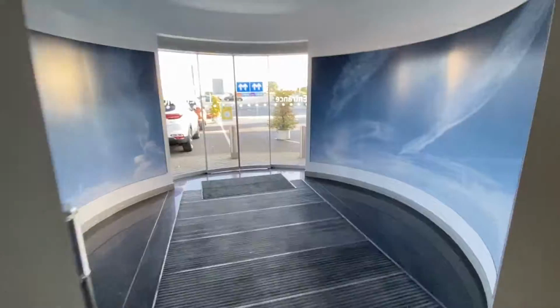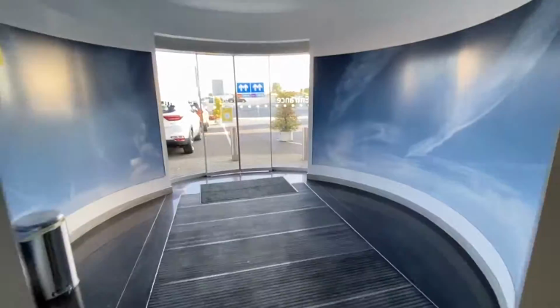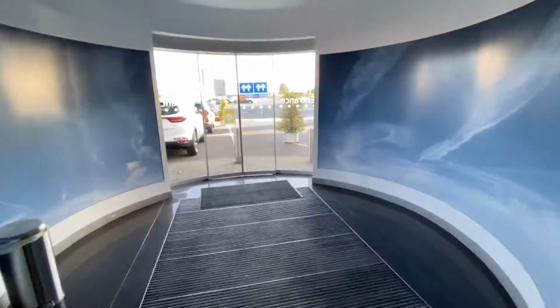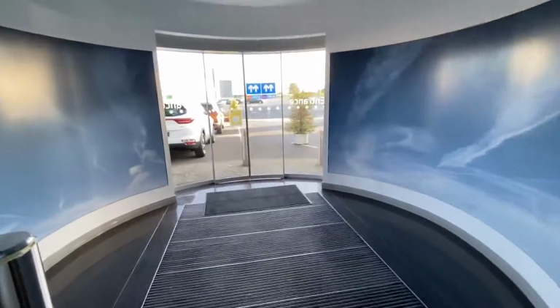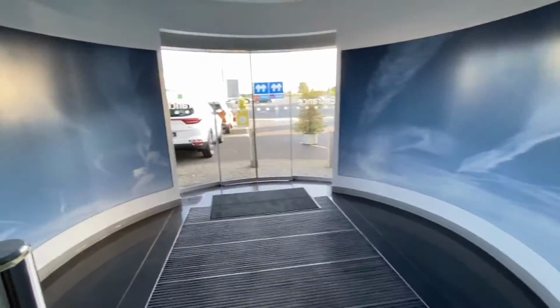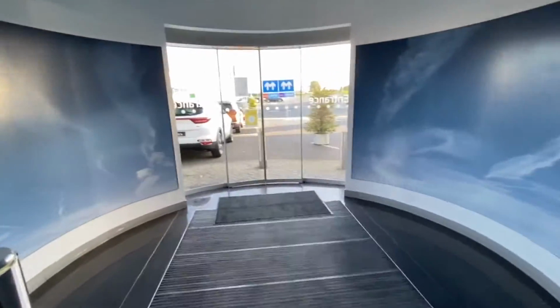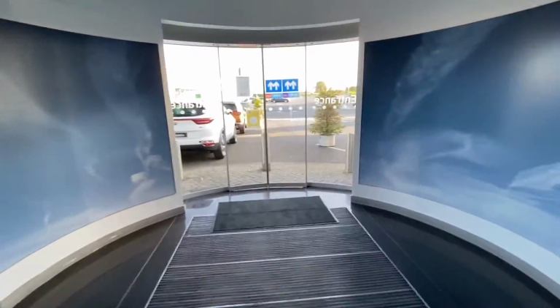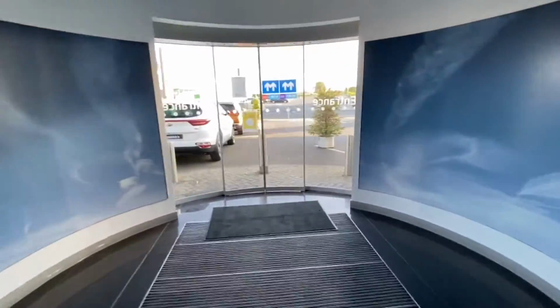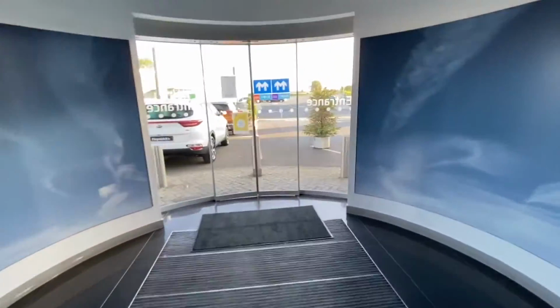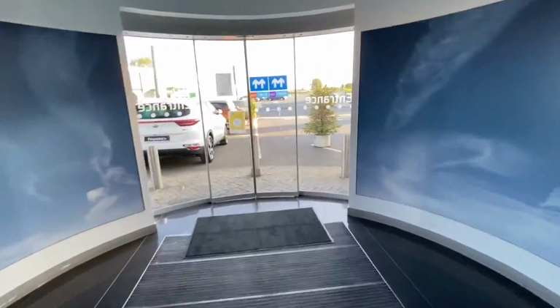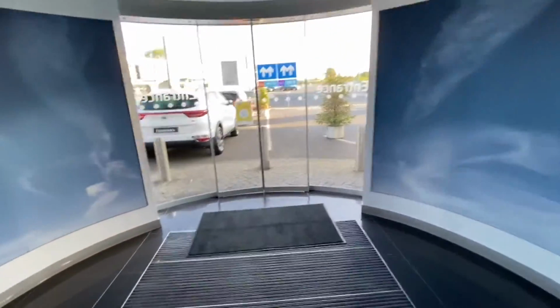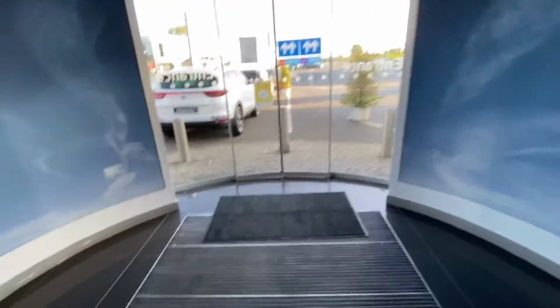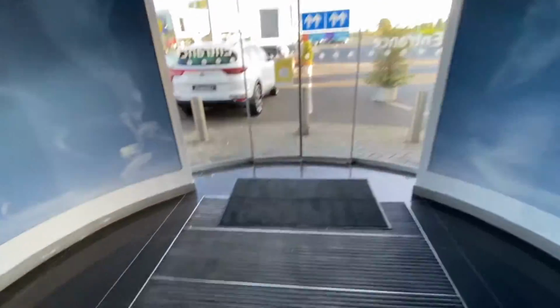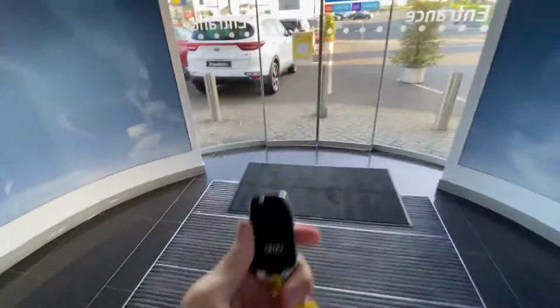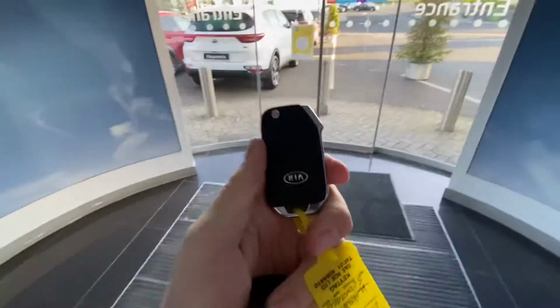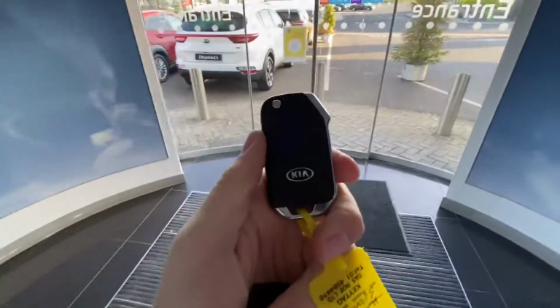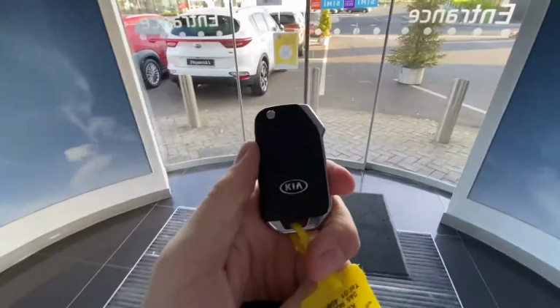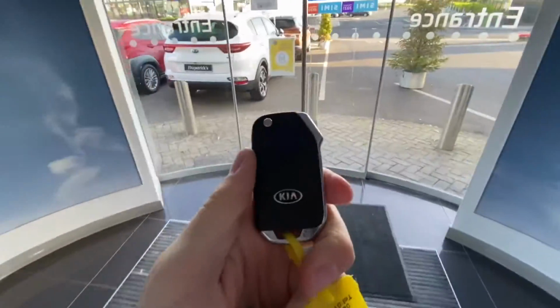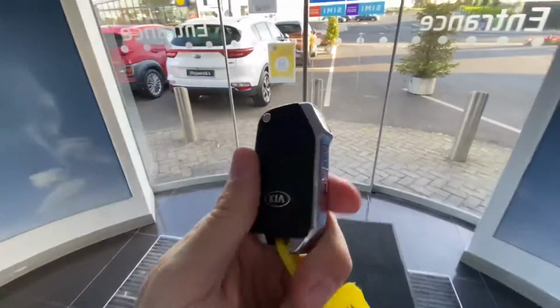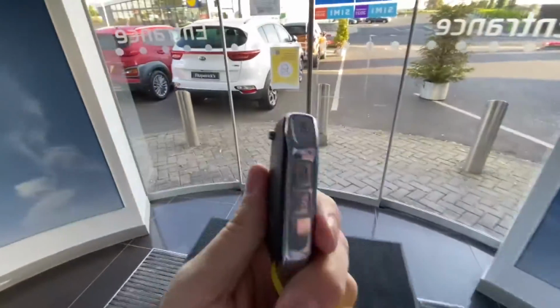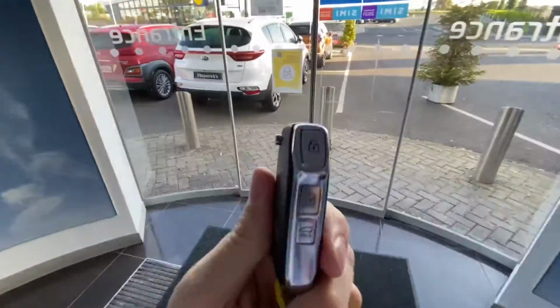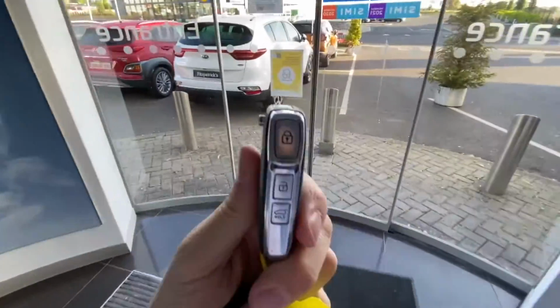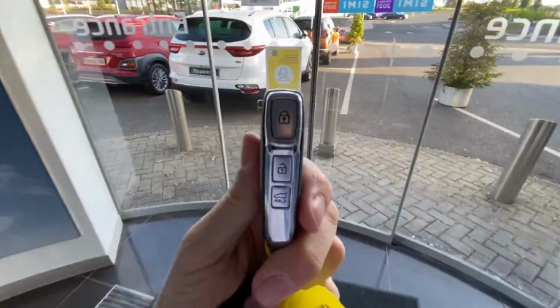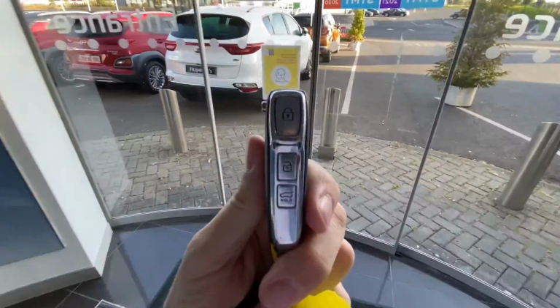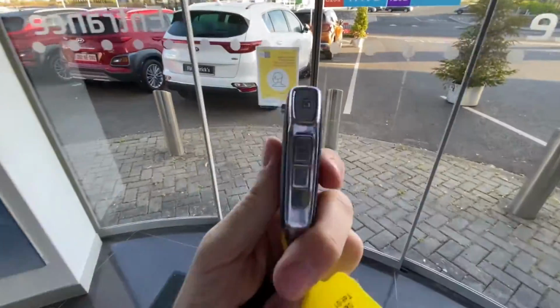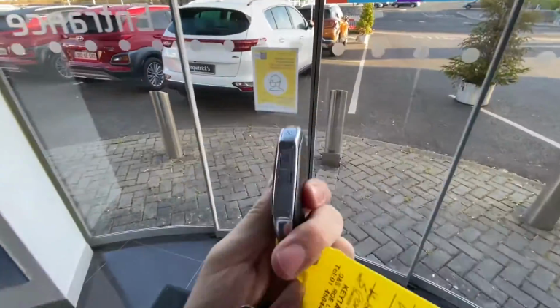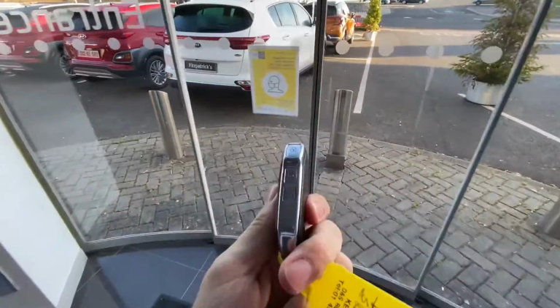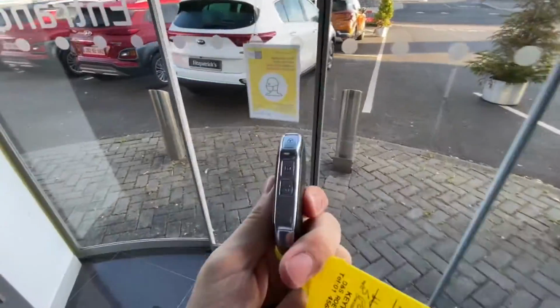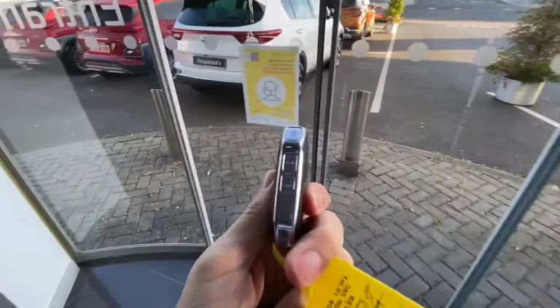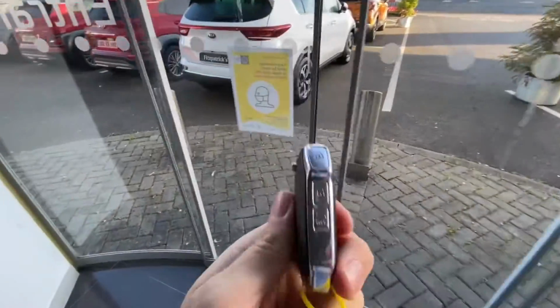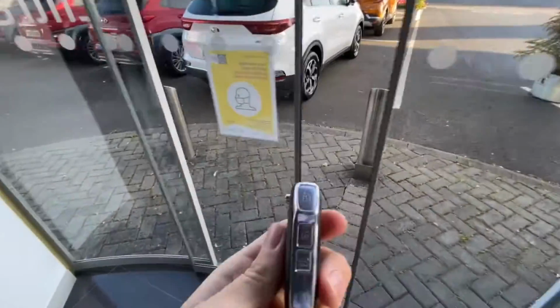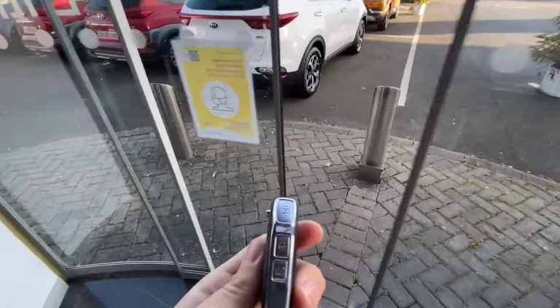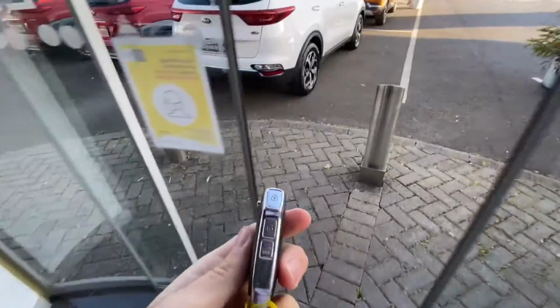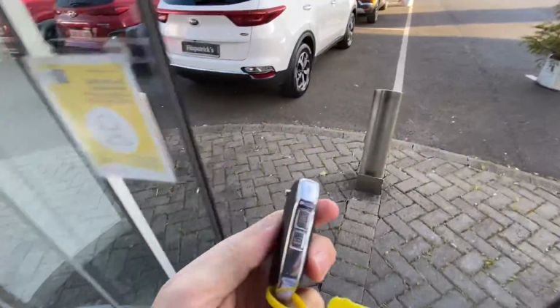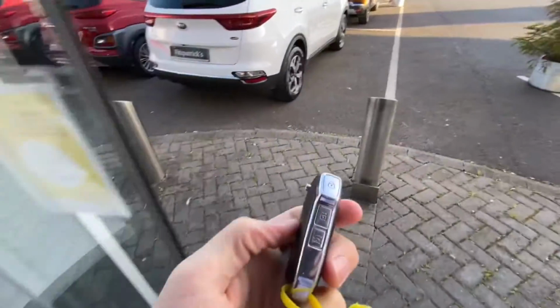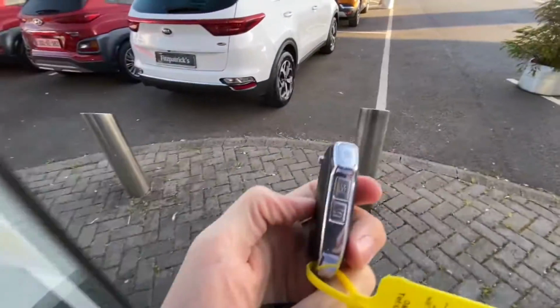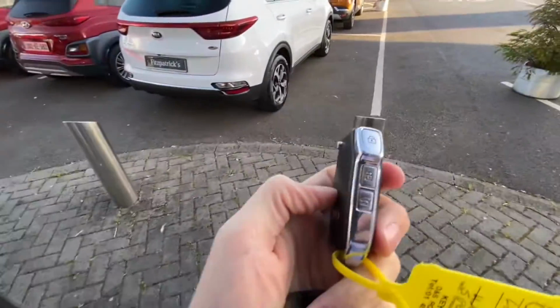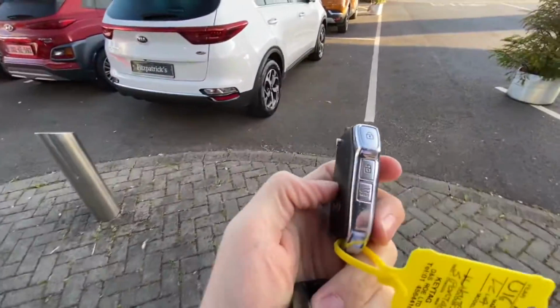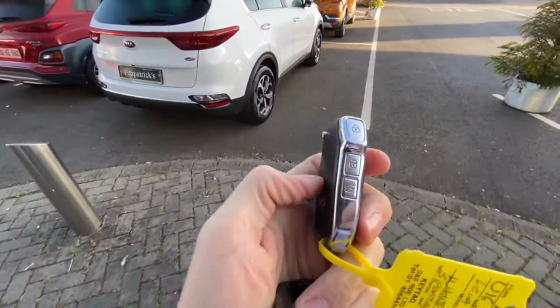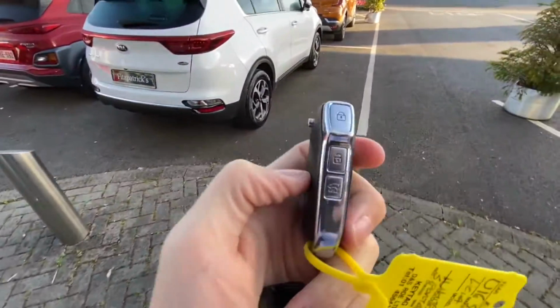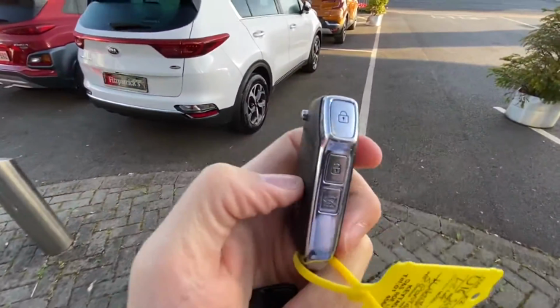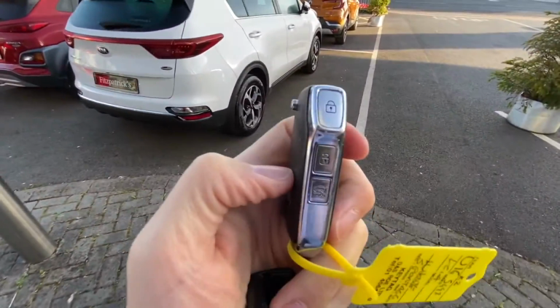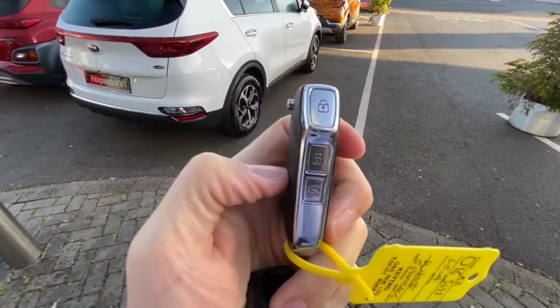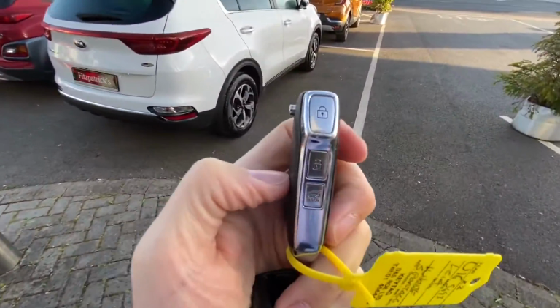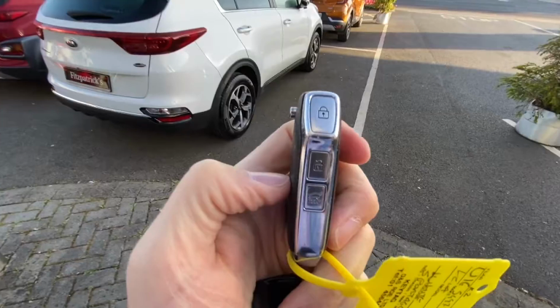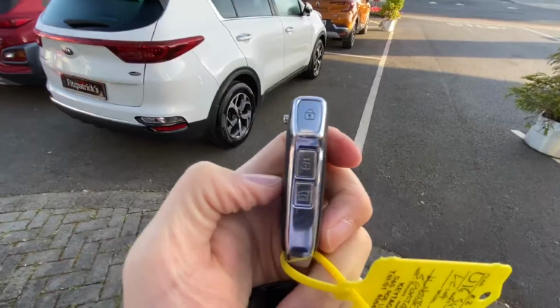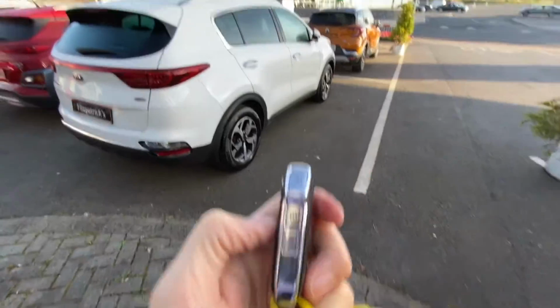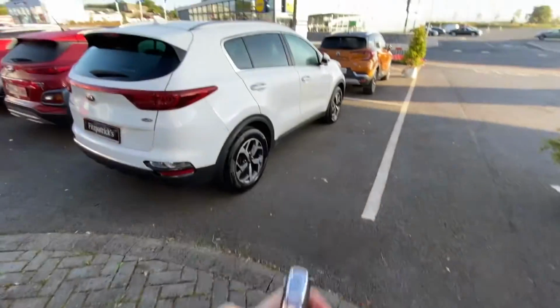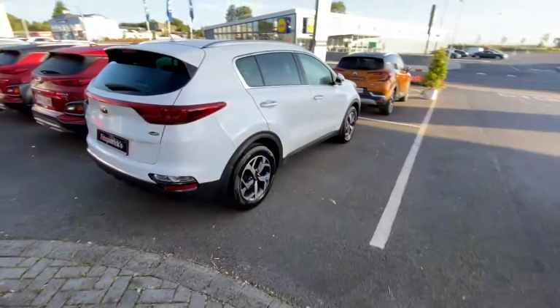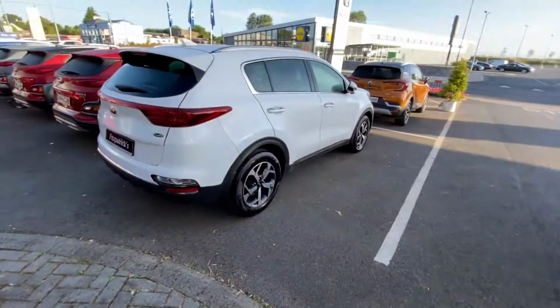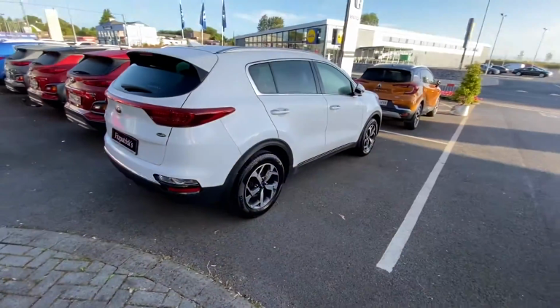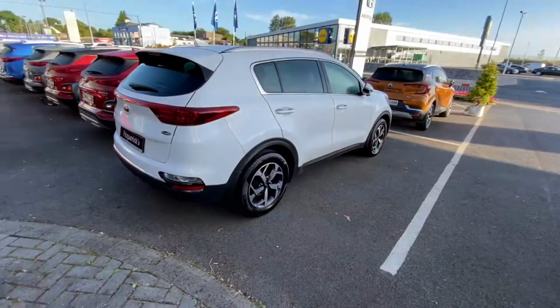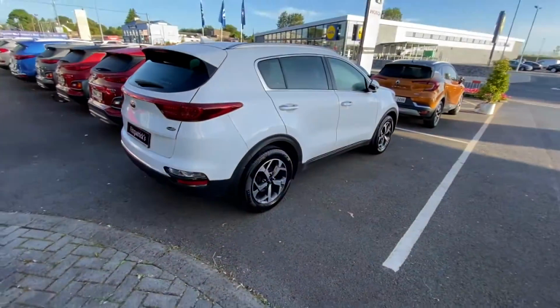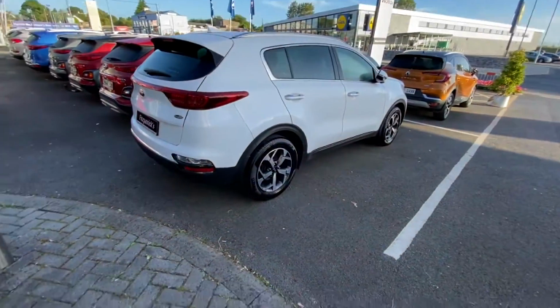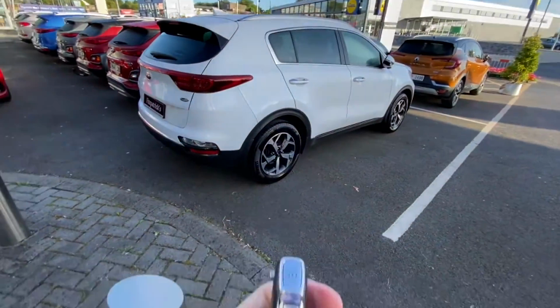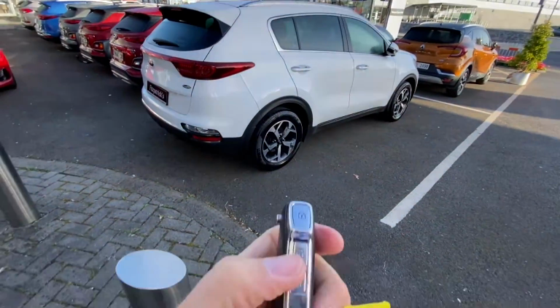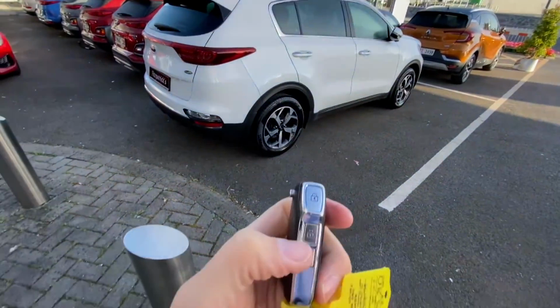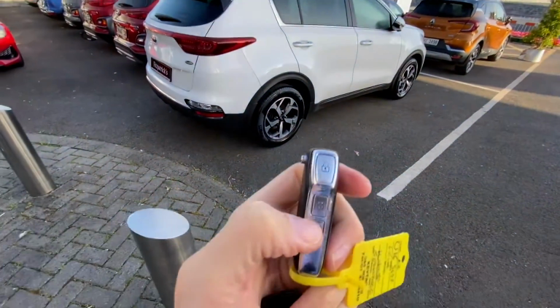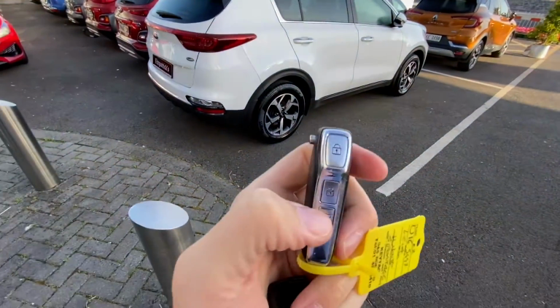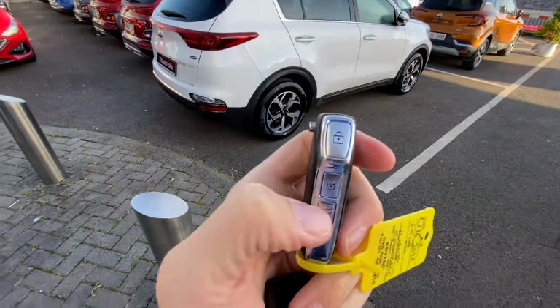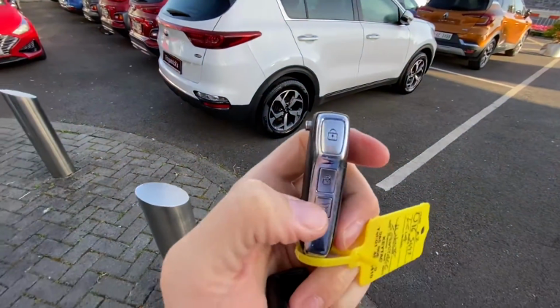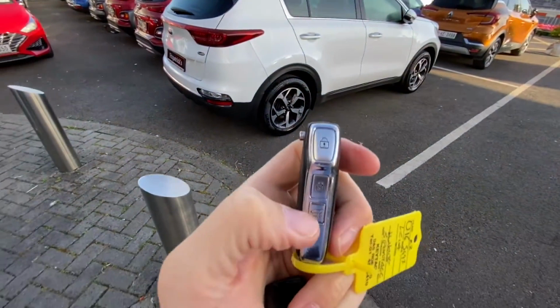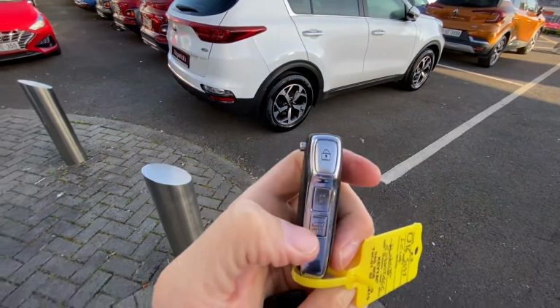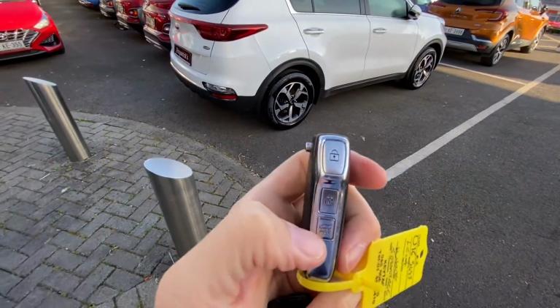Hey everybody, Brian here. So I want to show you this car - it's a kind of cool key actually. It's a Kia Sportage, and it's what's called a K2.